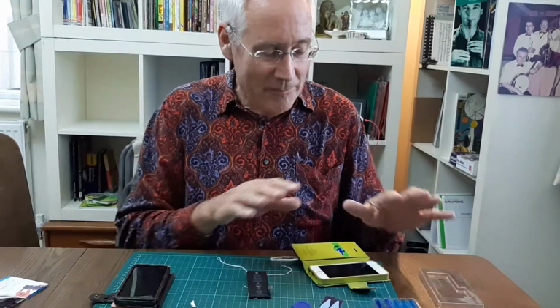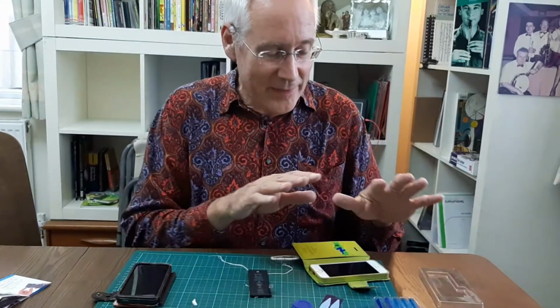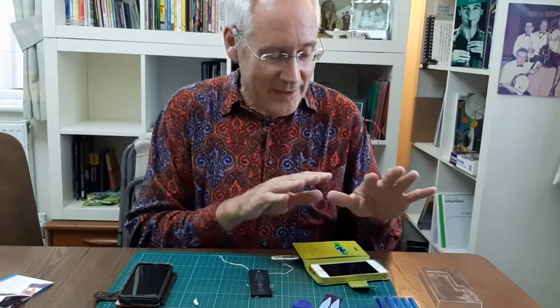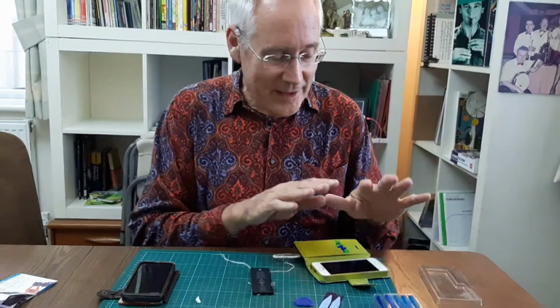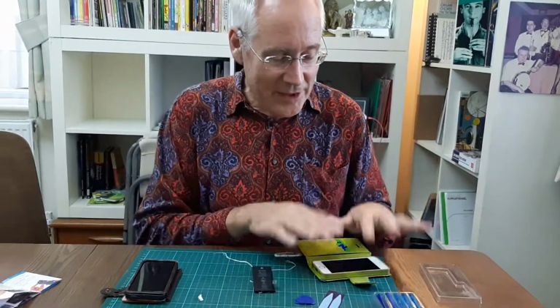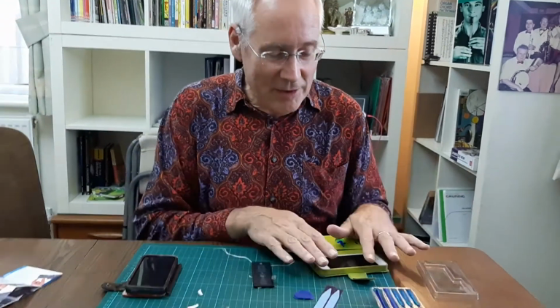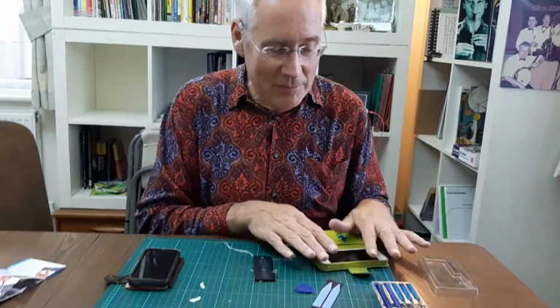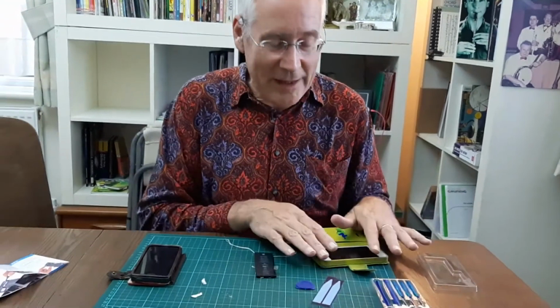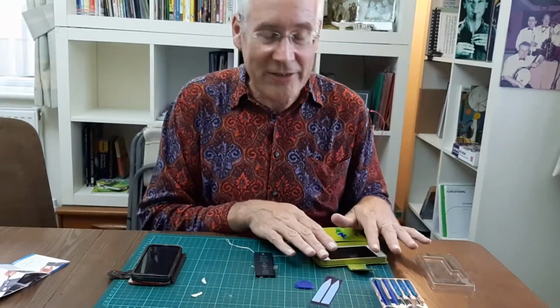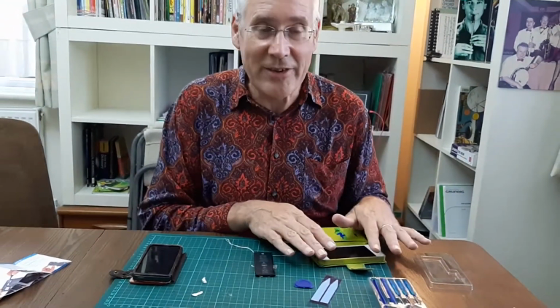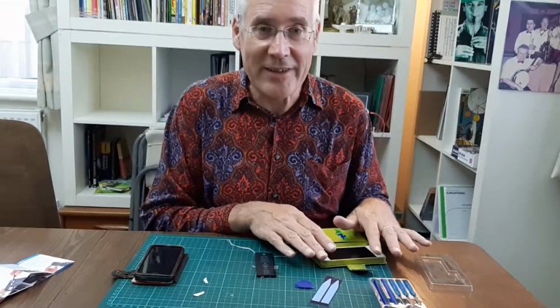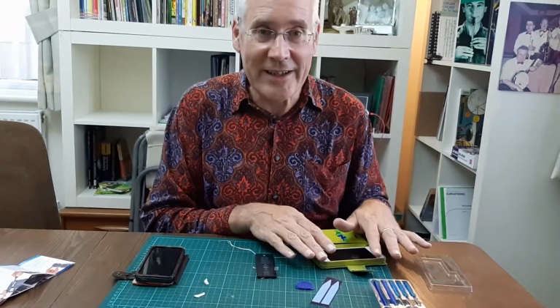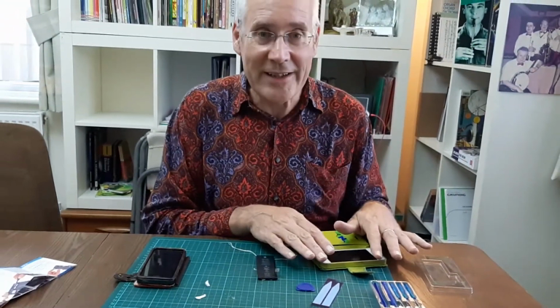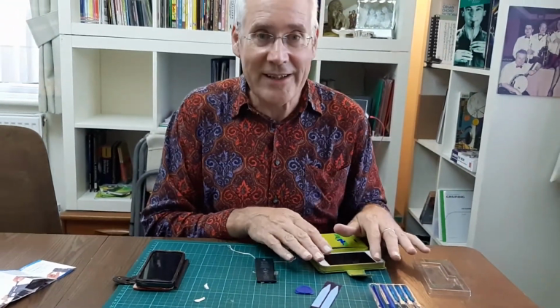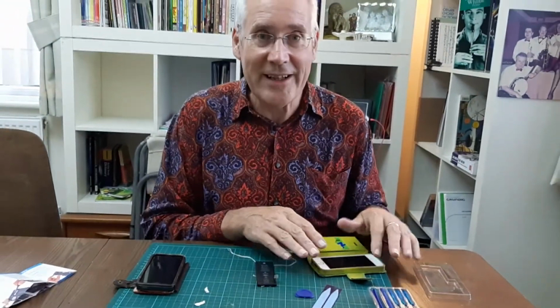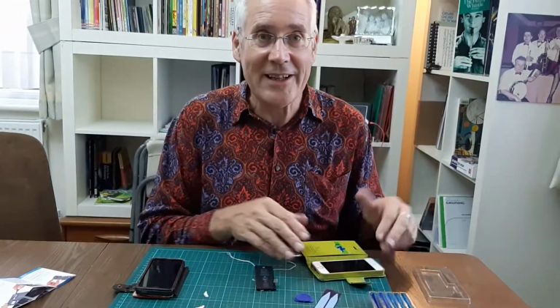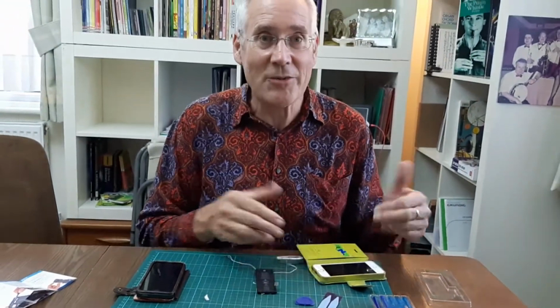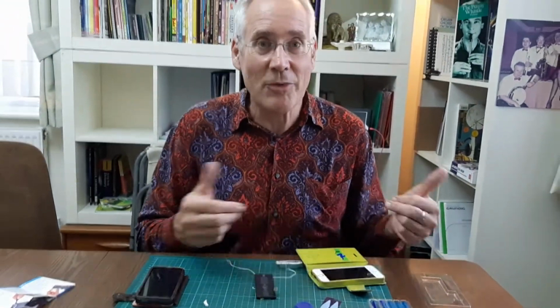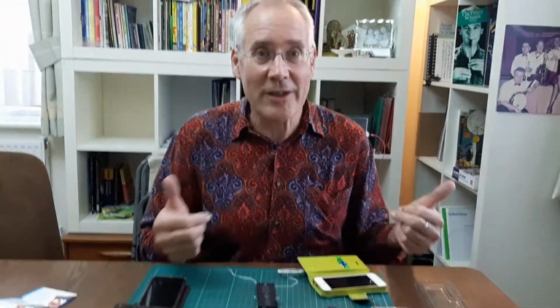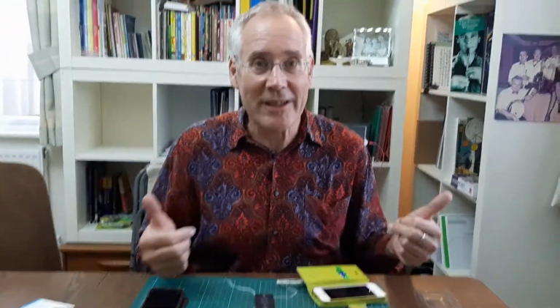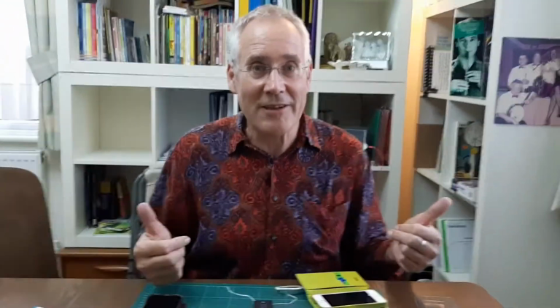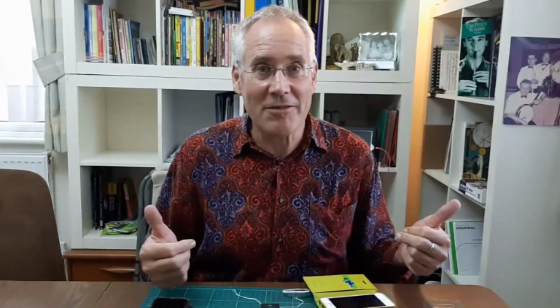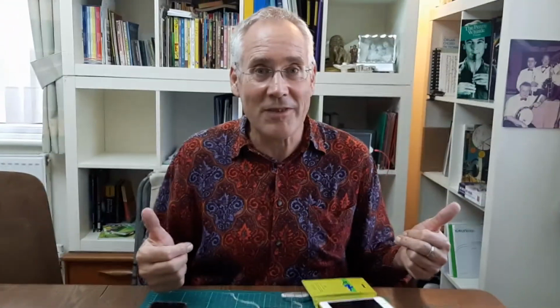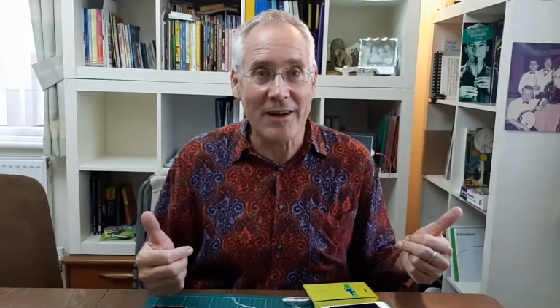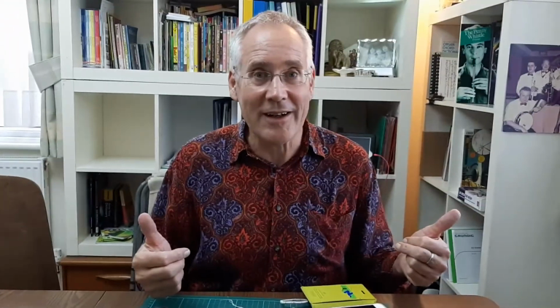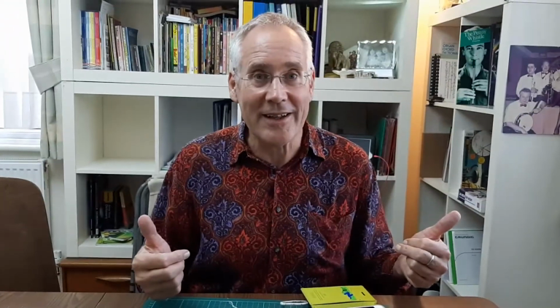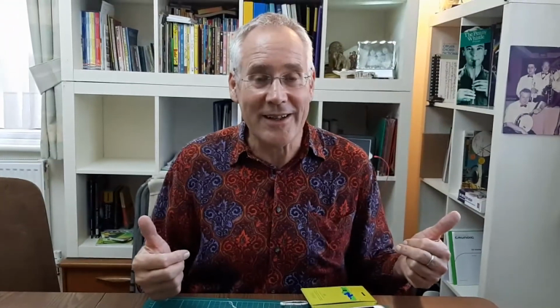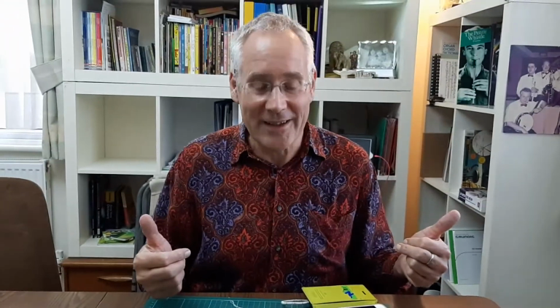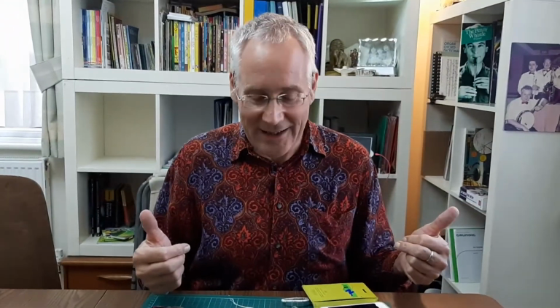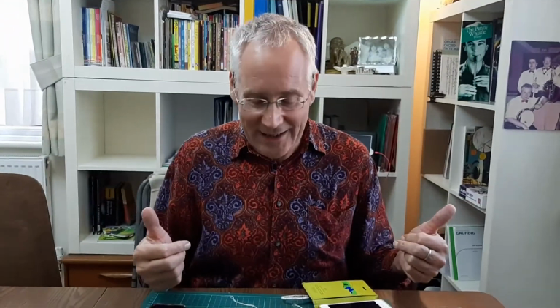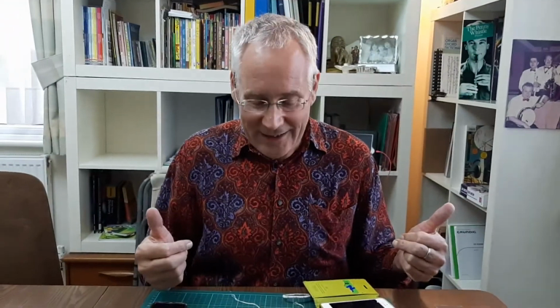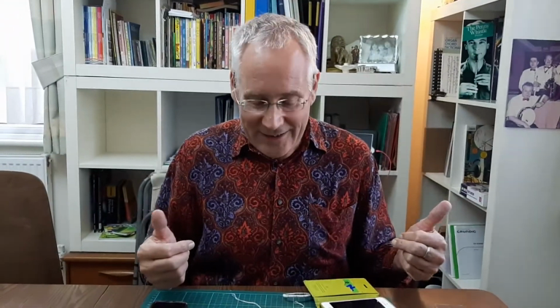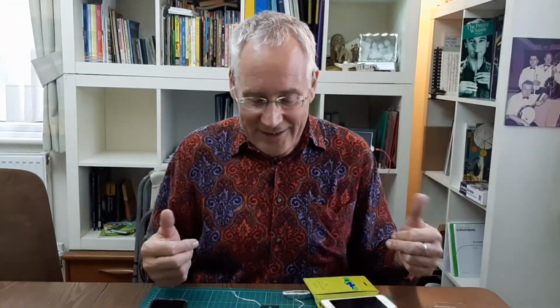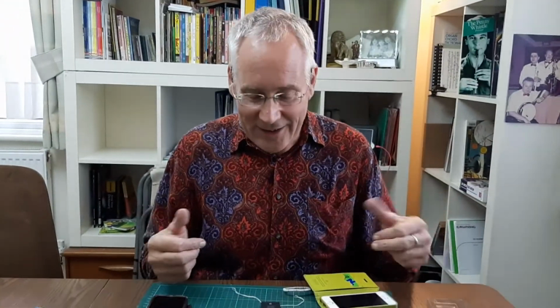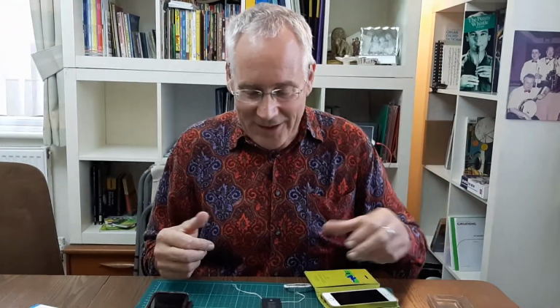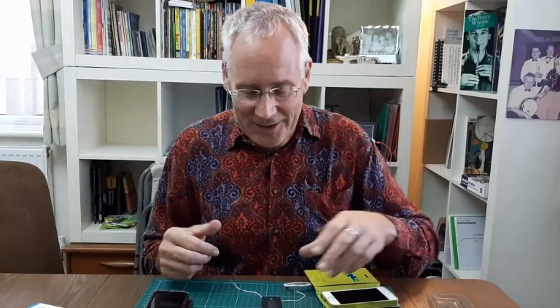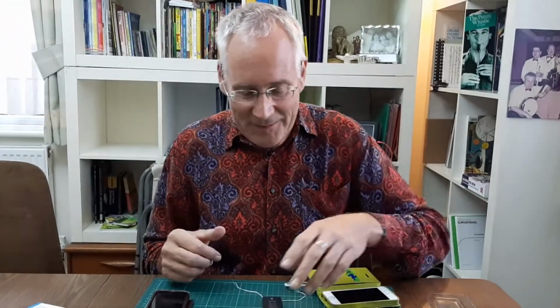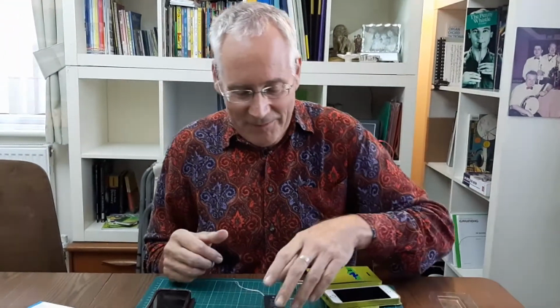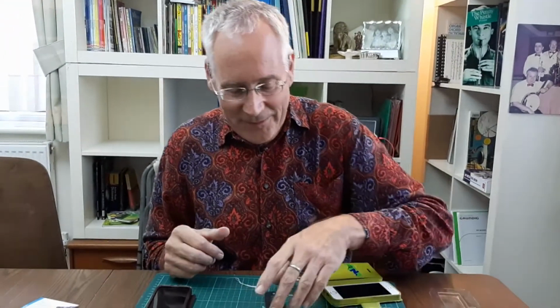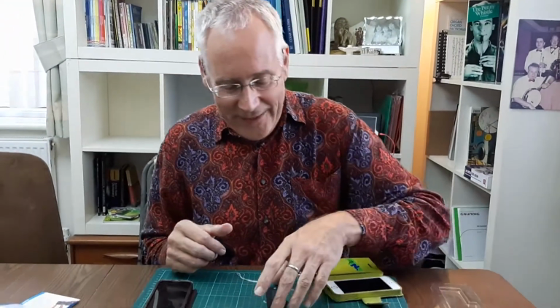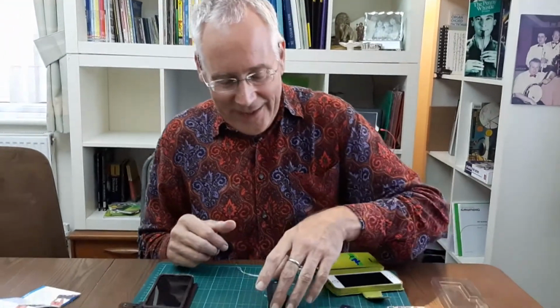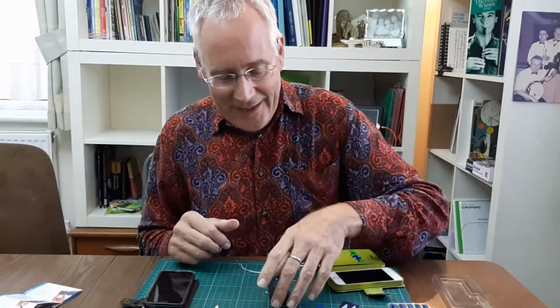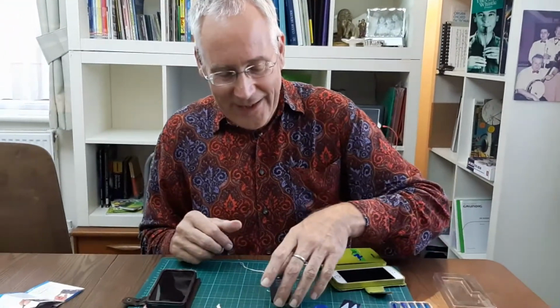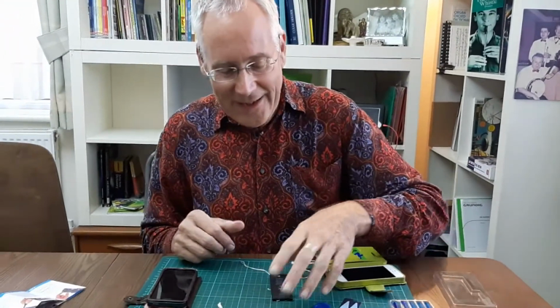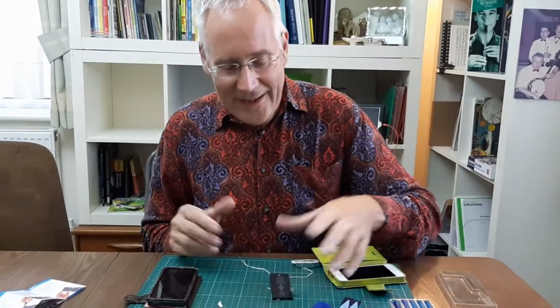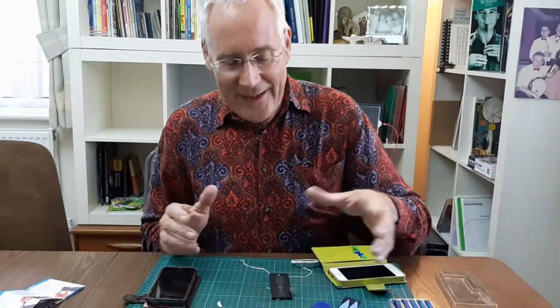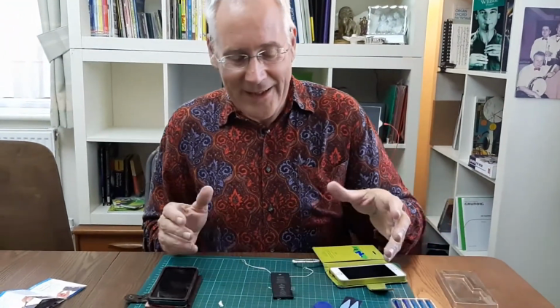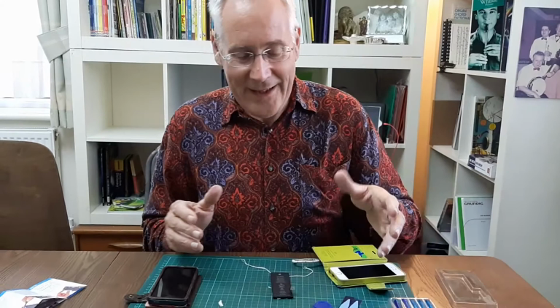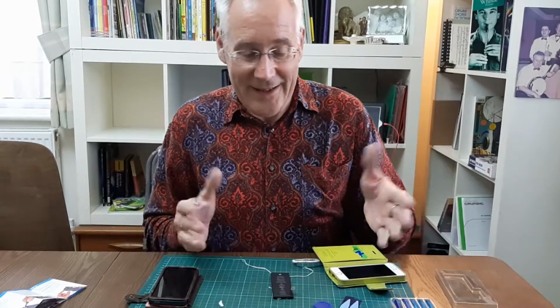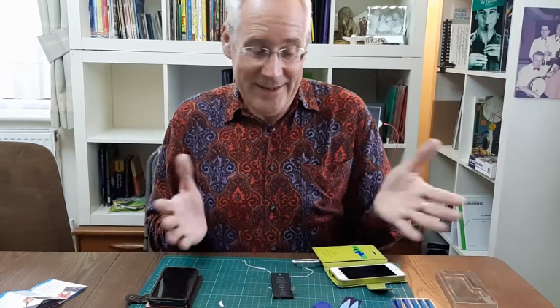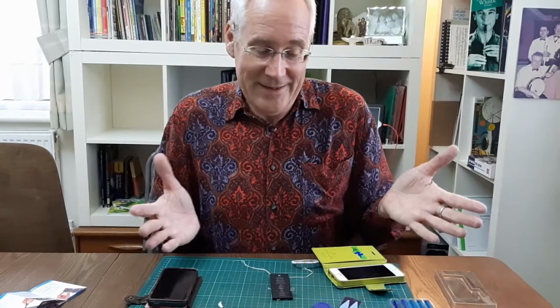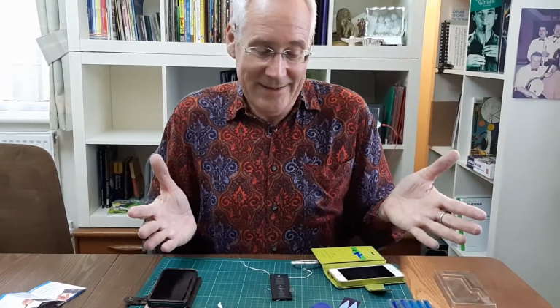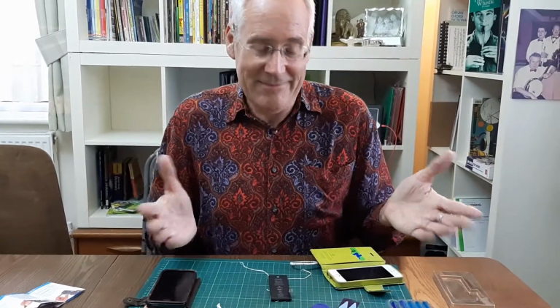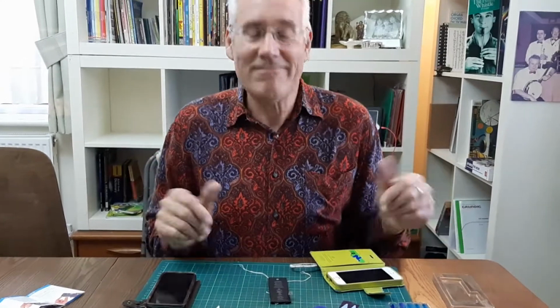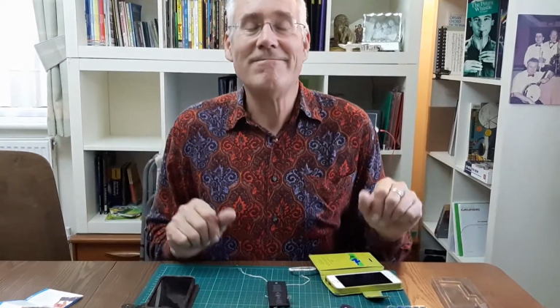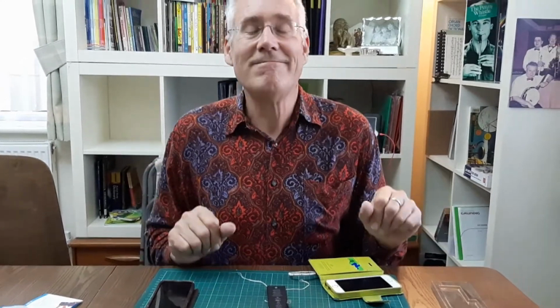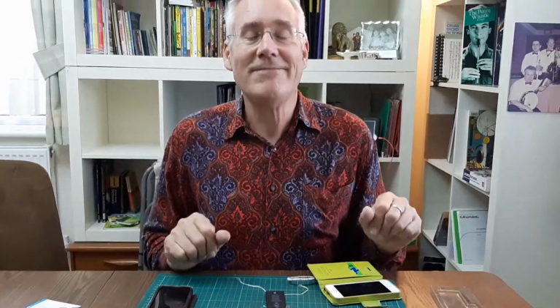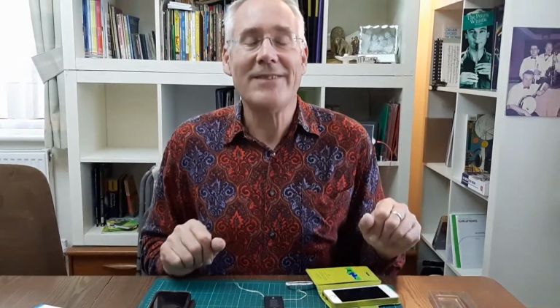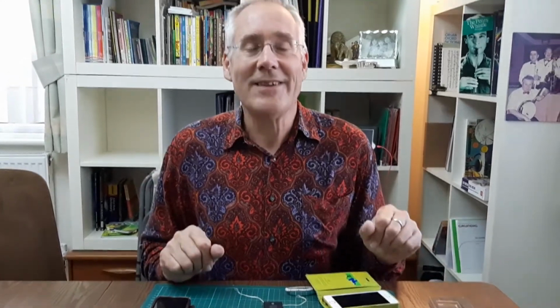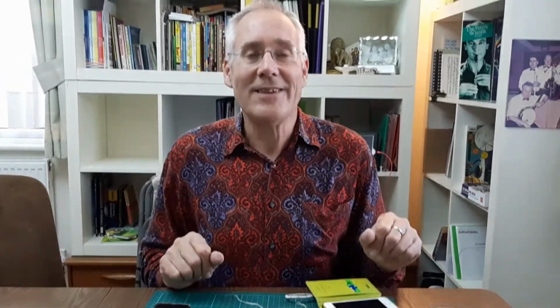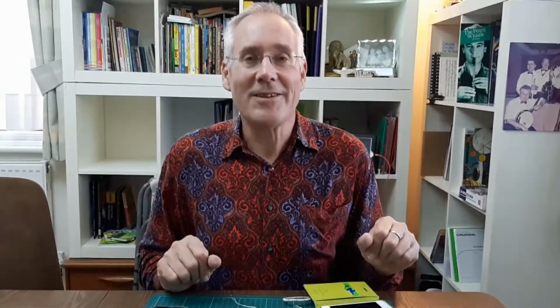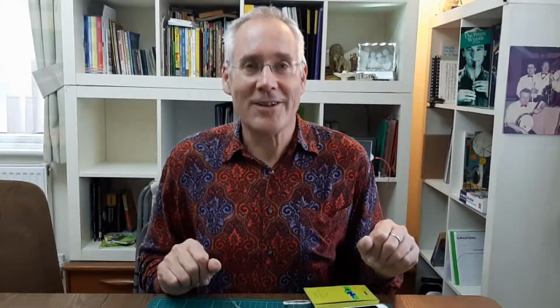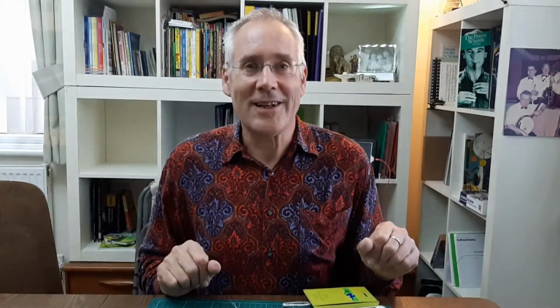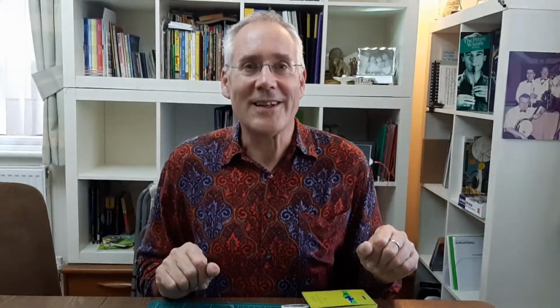The new battery's in and it's working fine. Good luck!